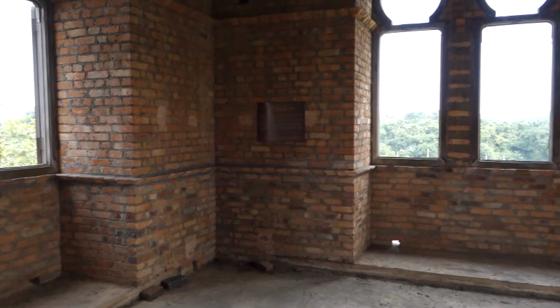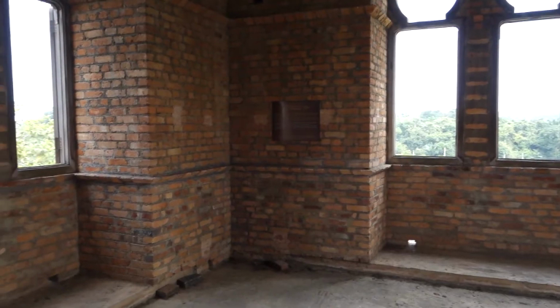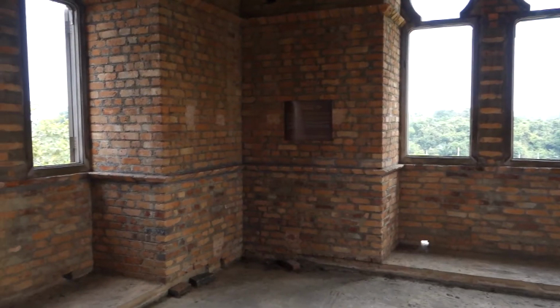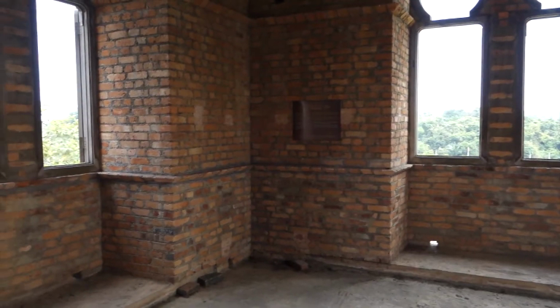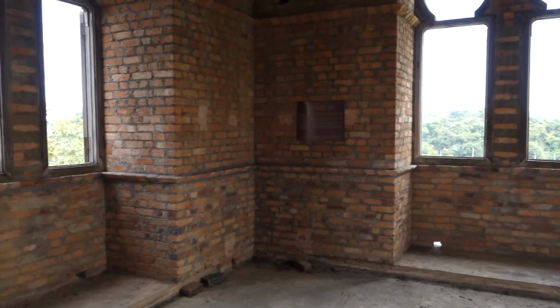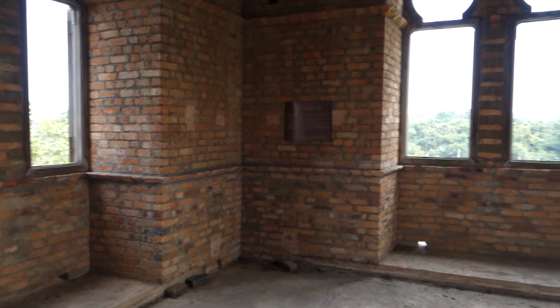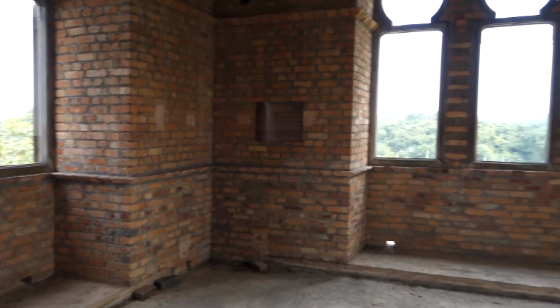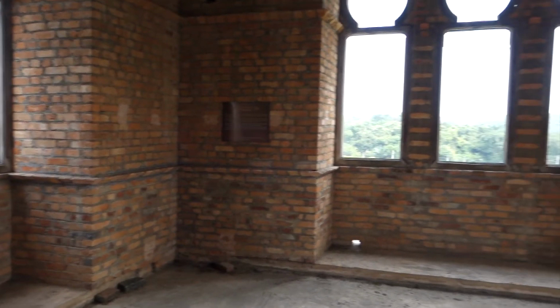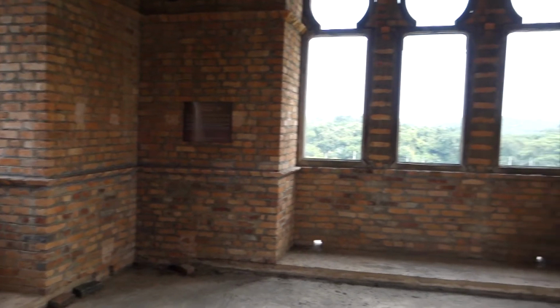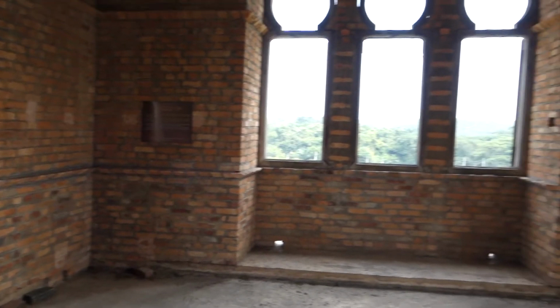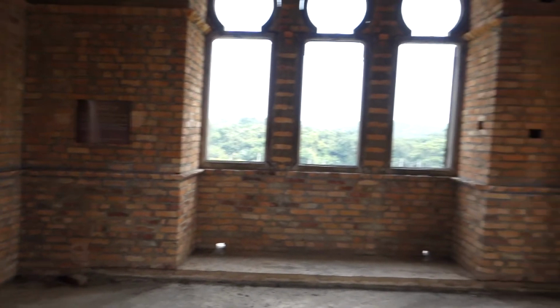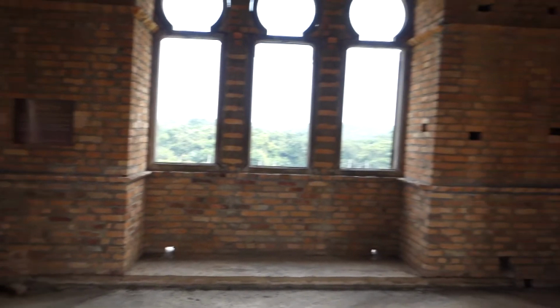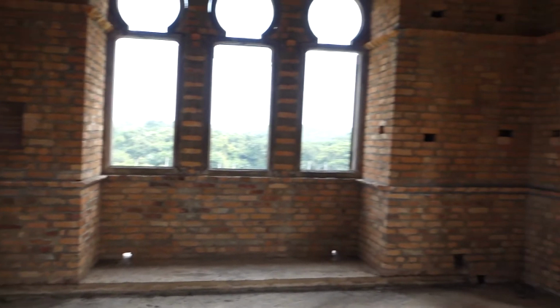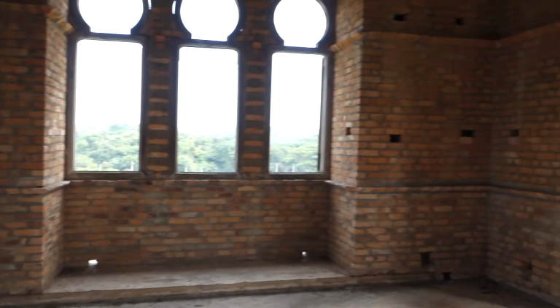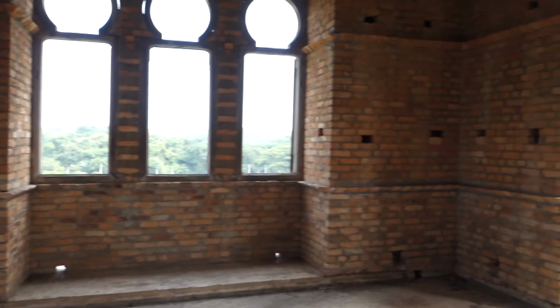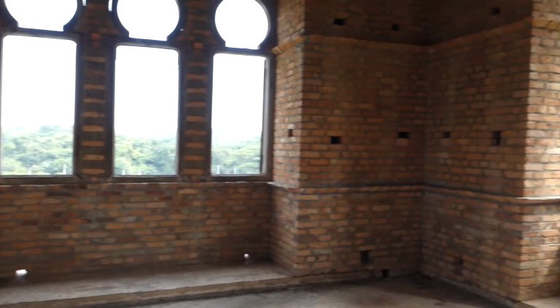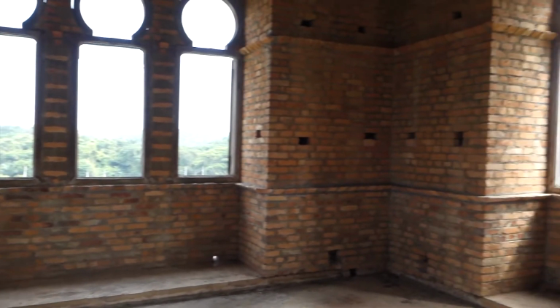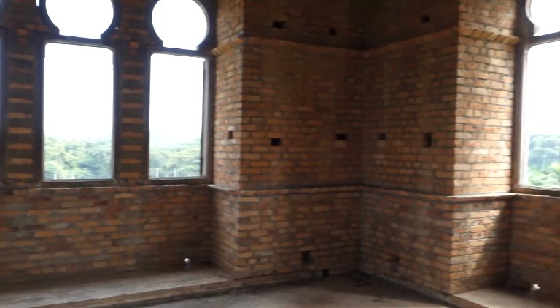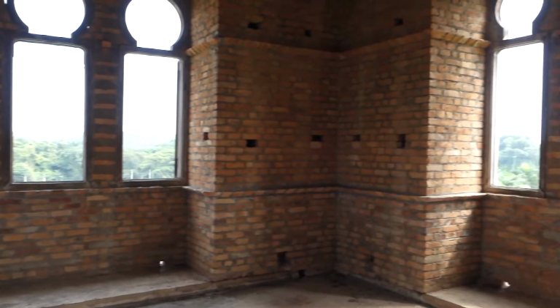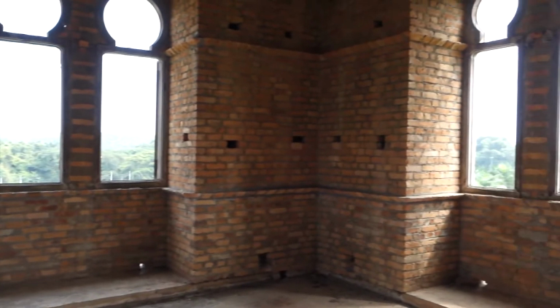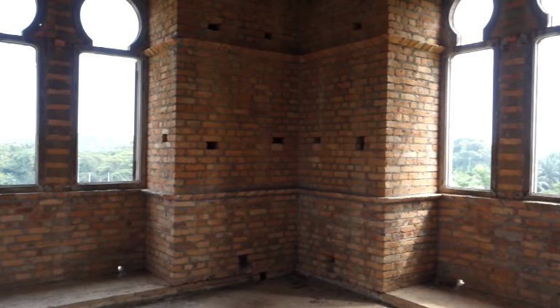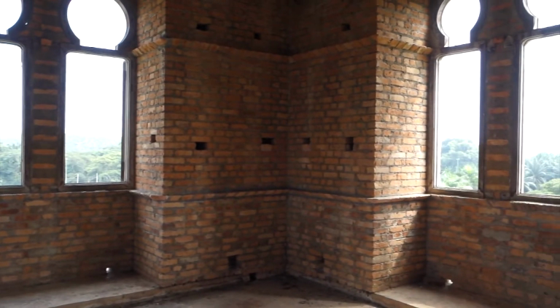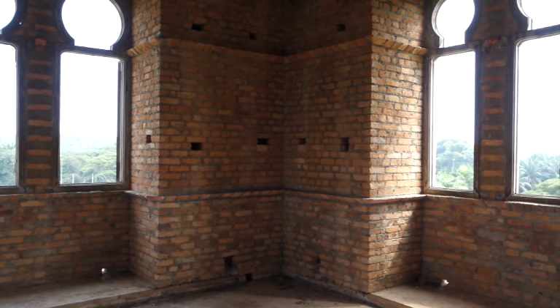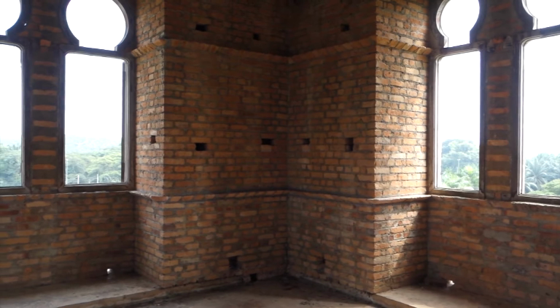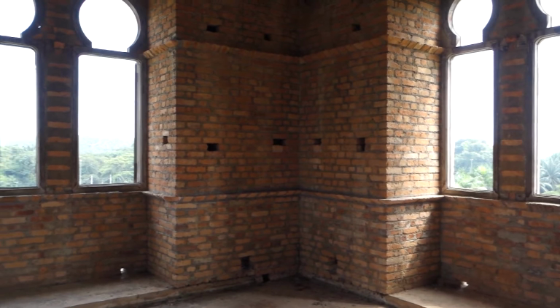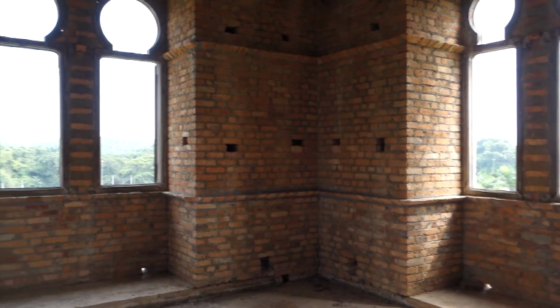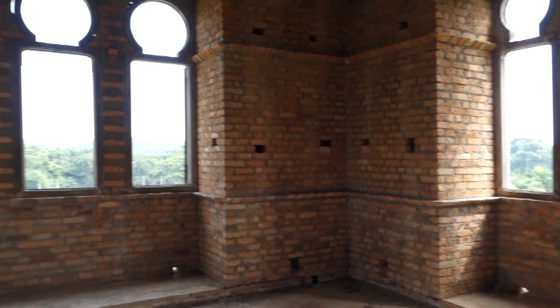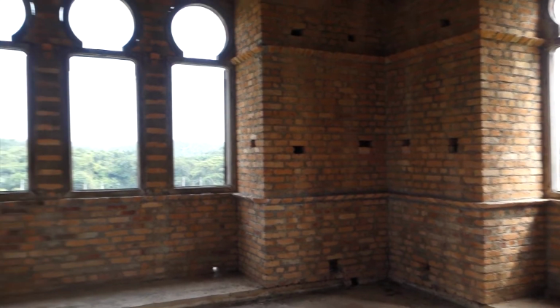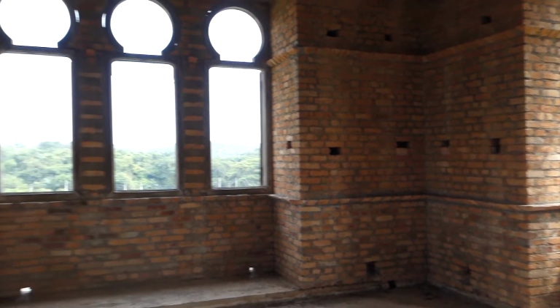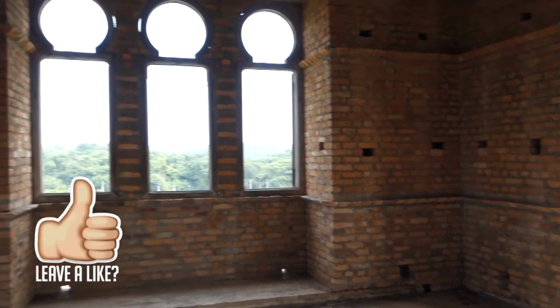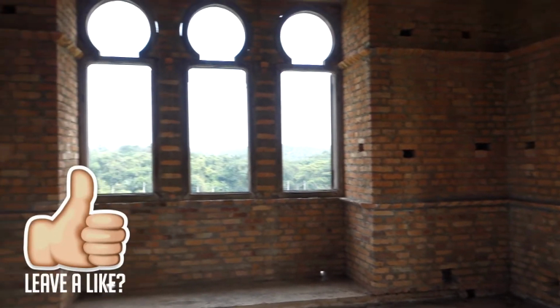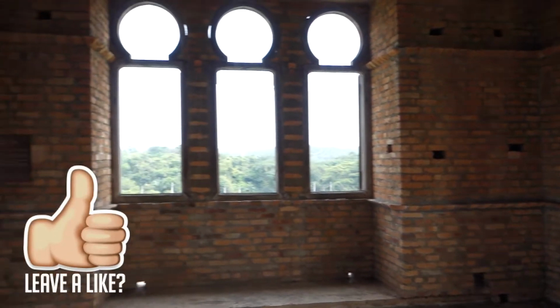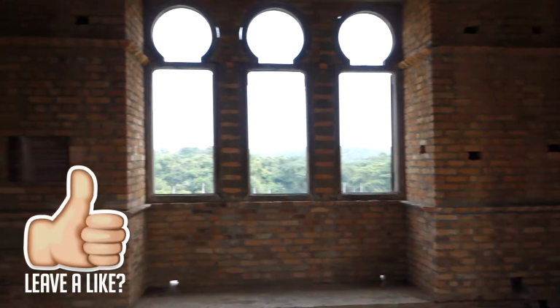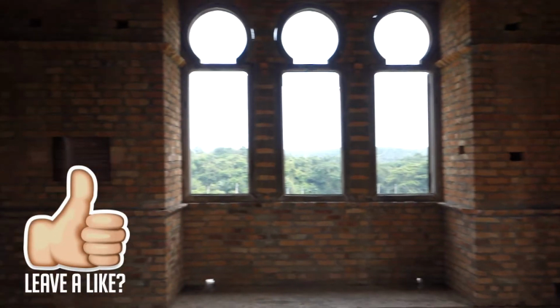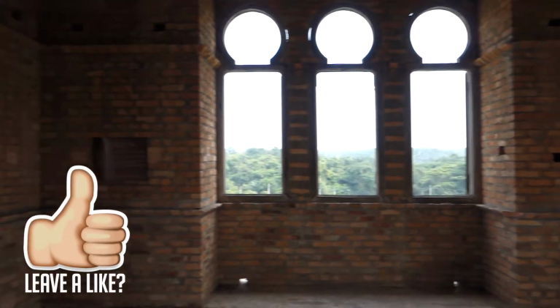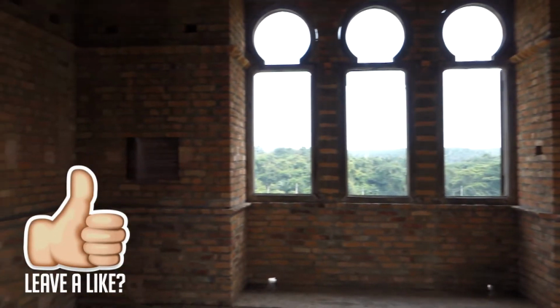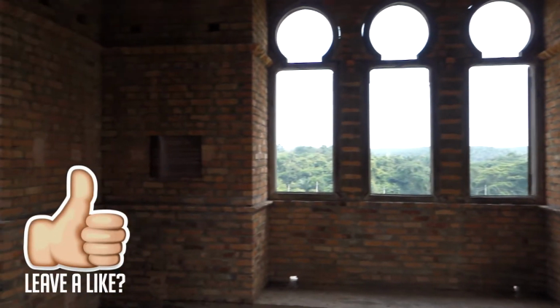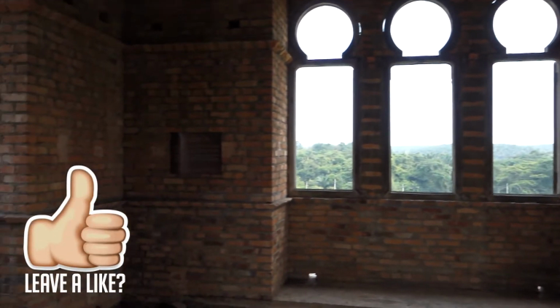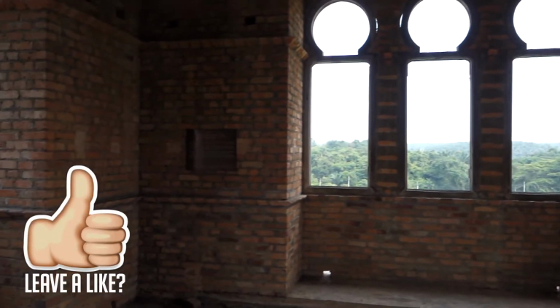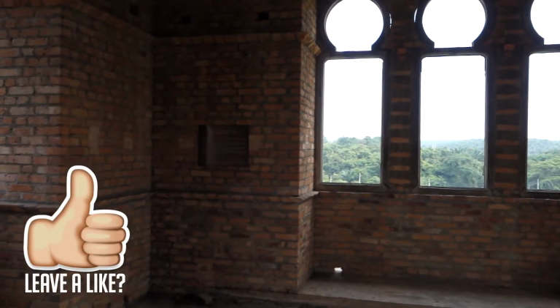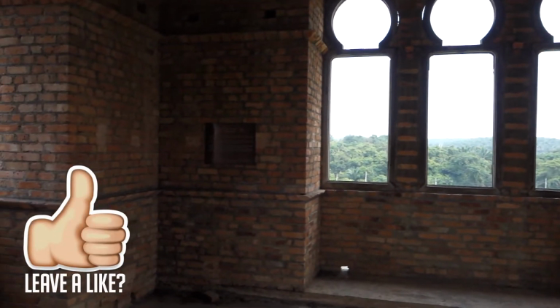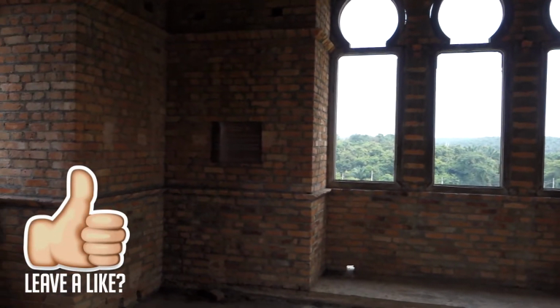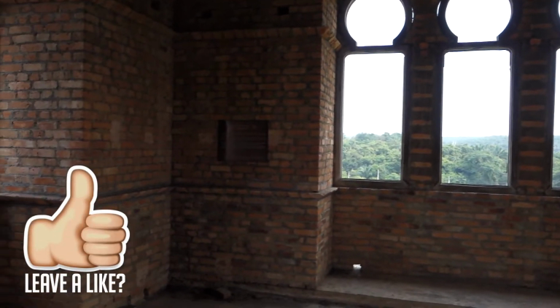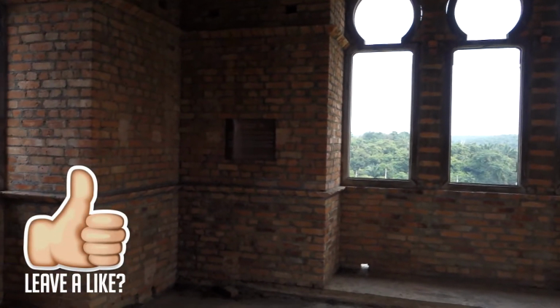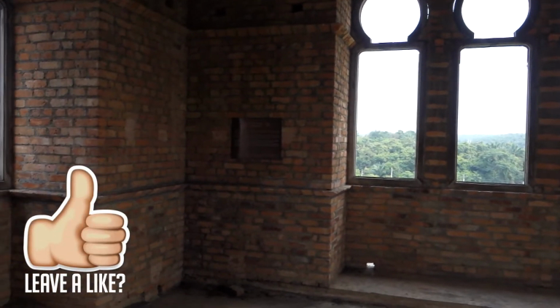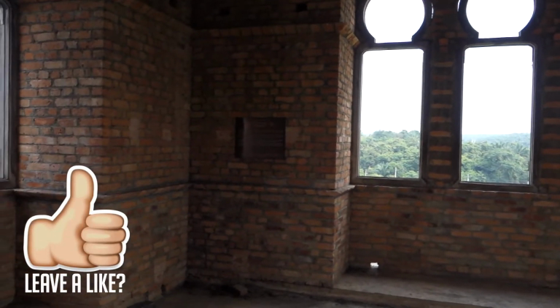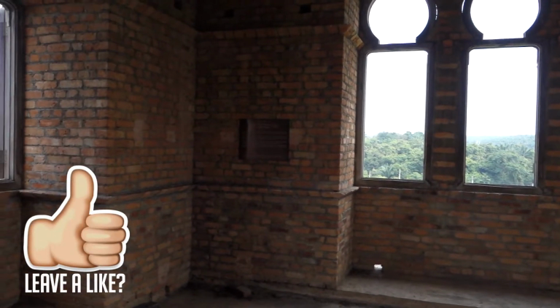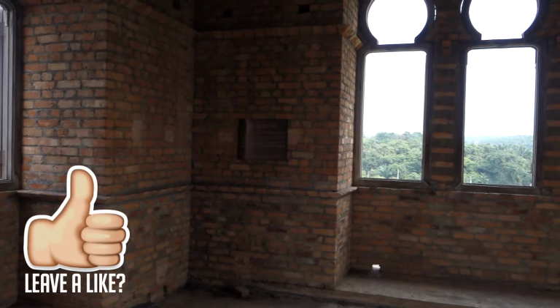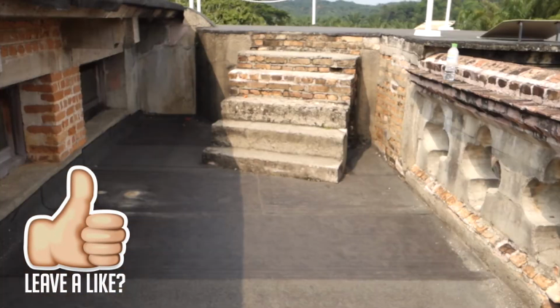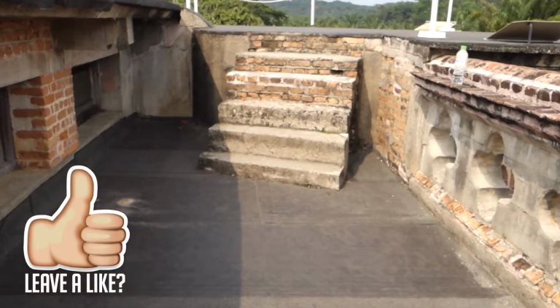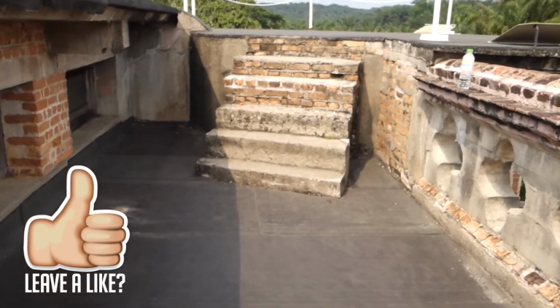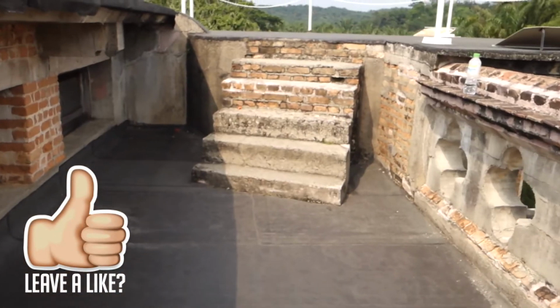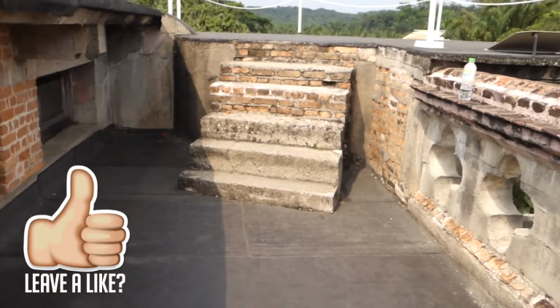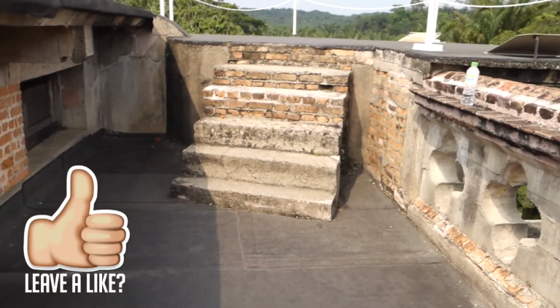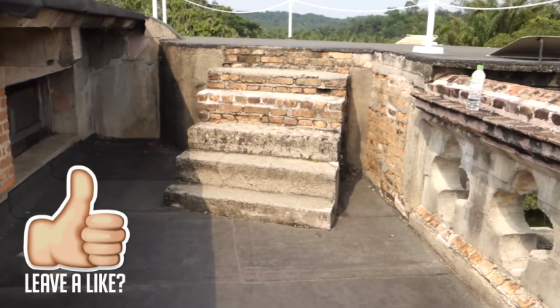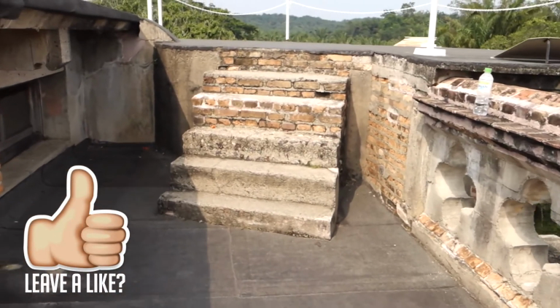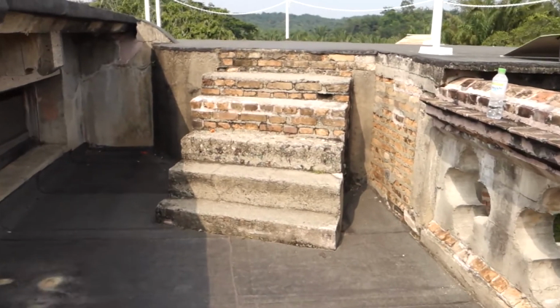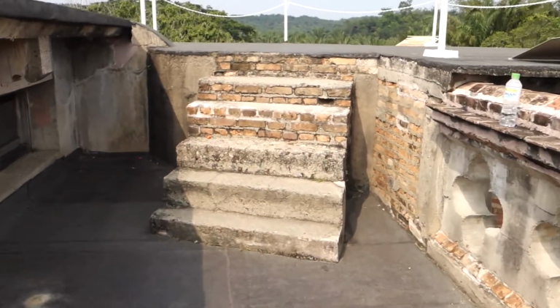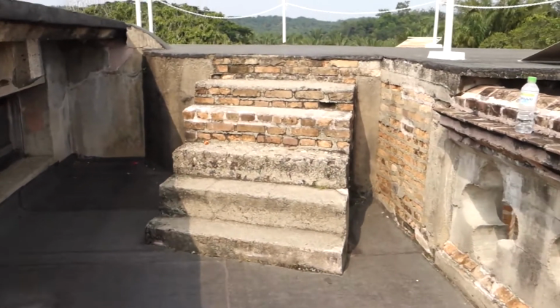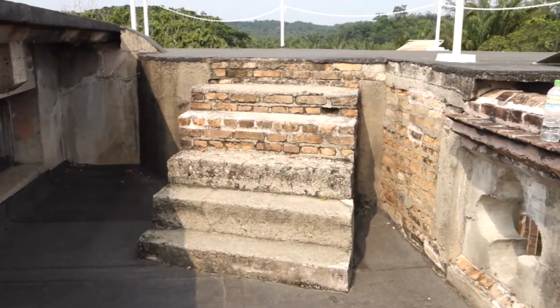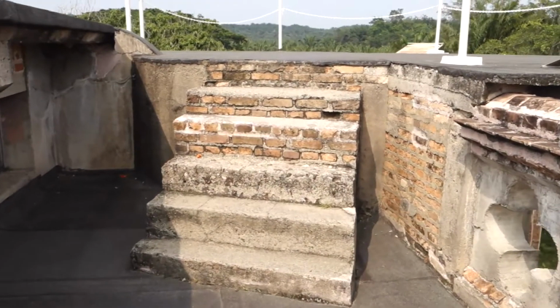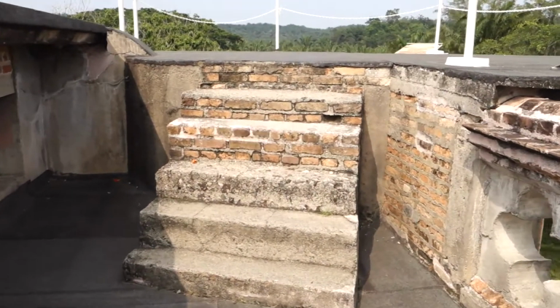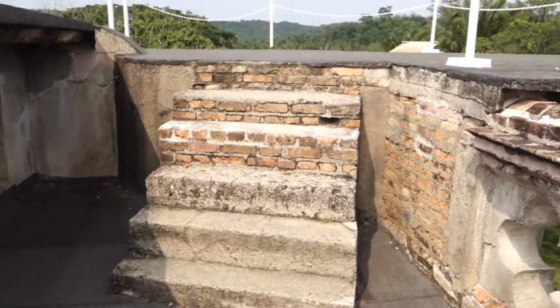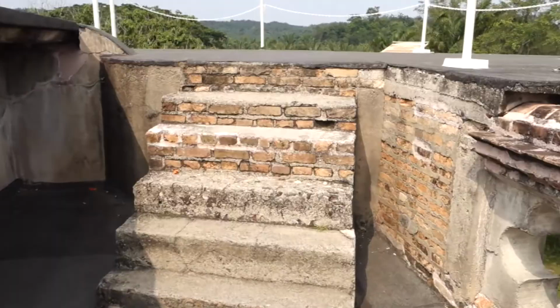This is the guest room. It looks so good. This is like the top.